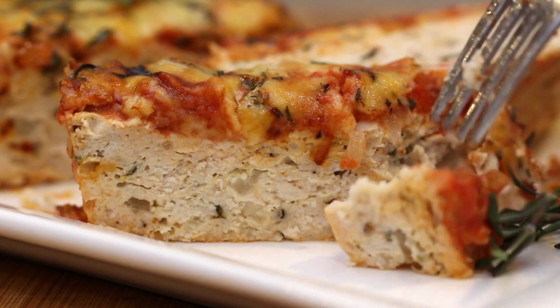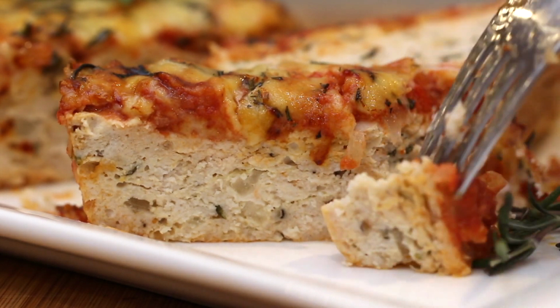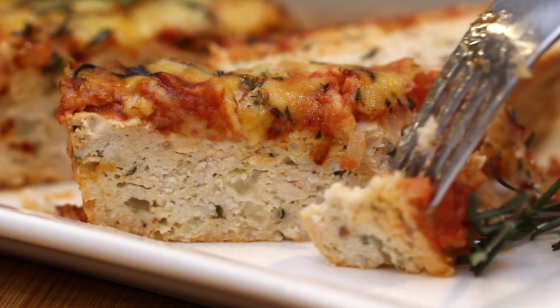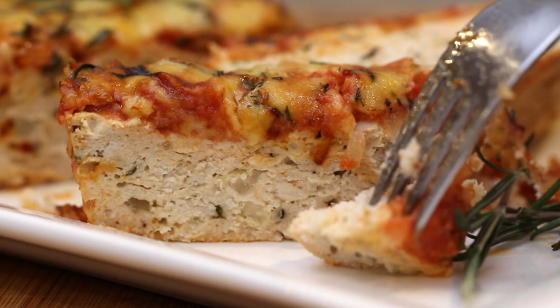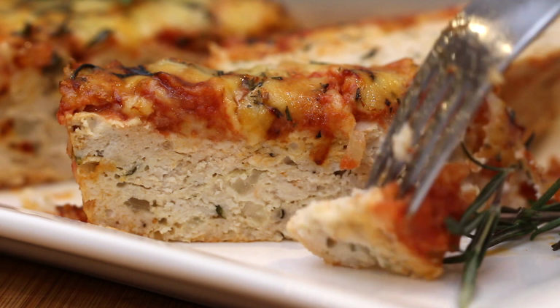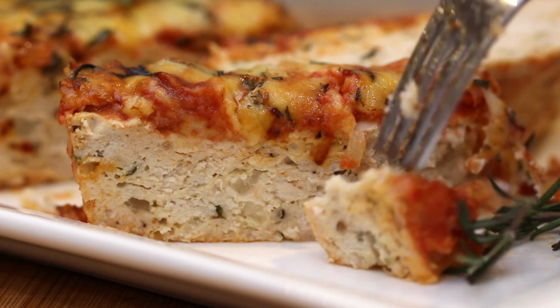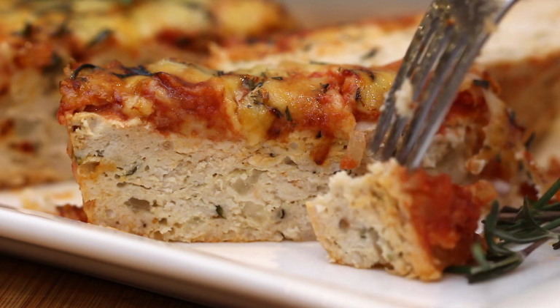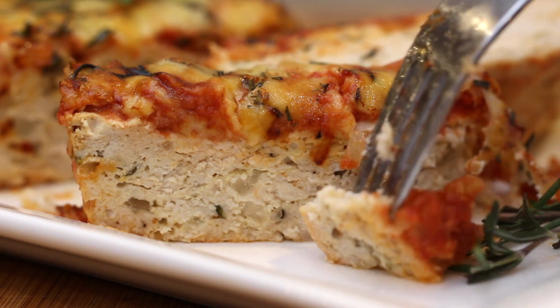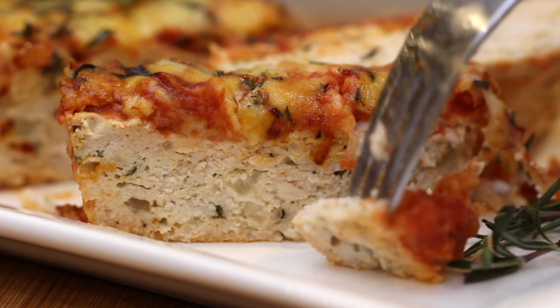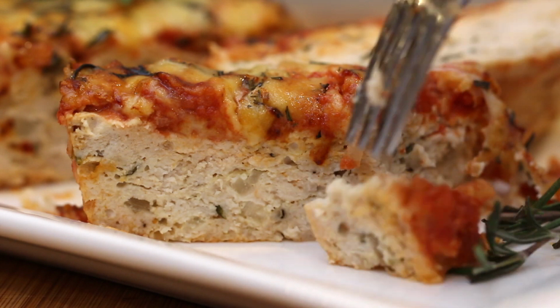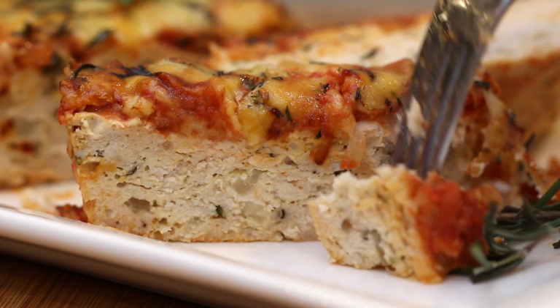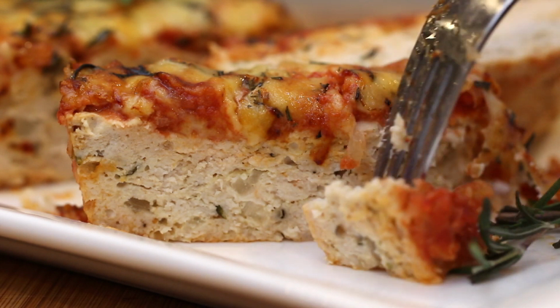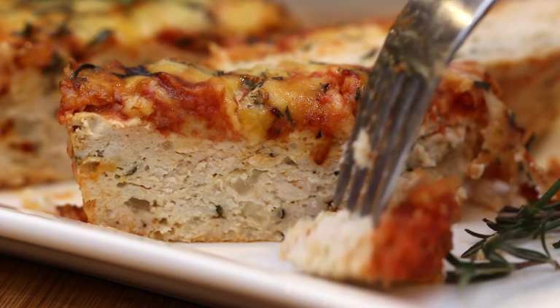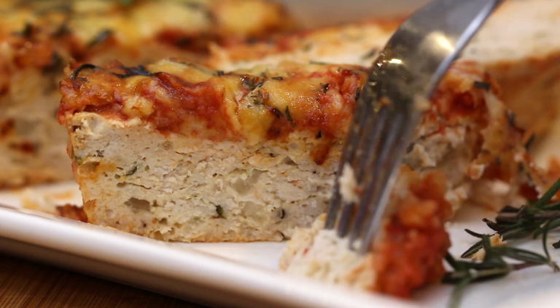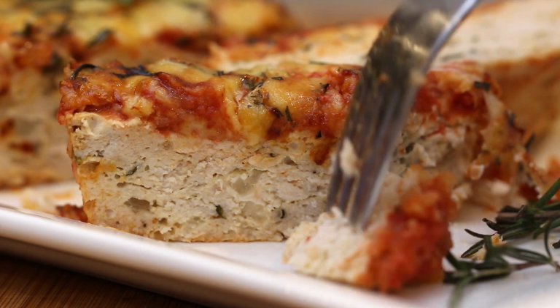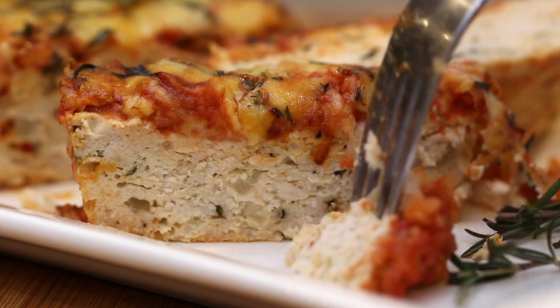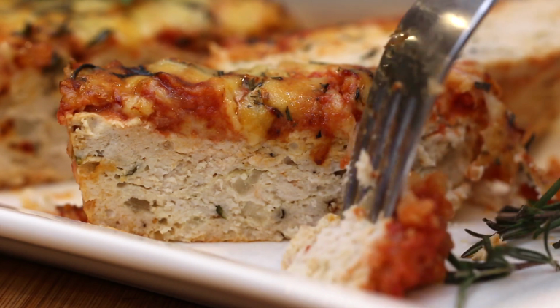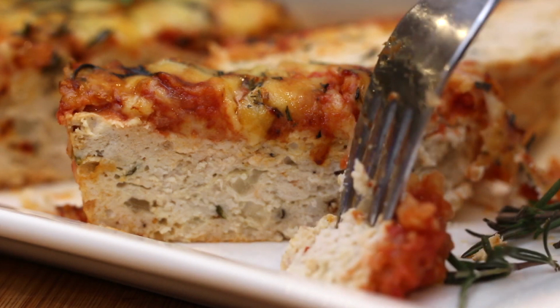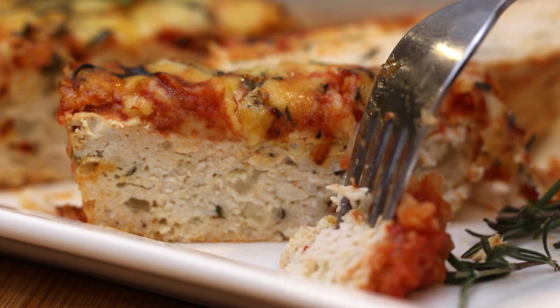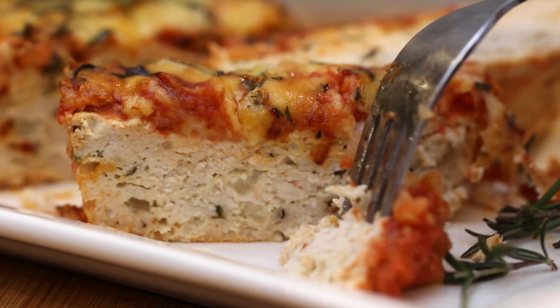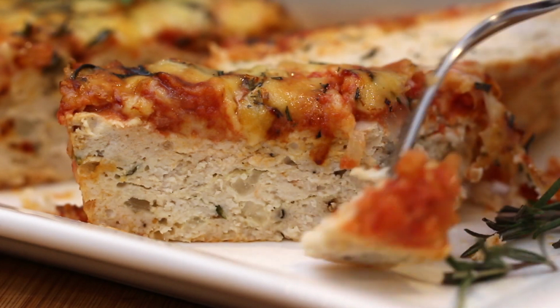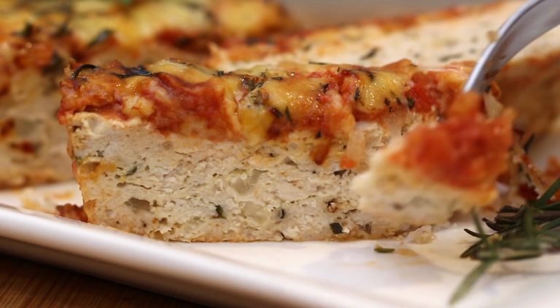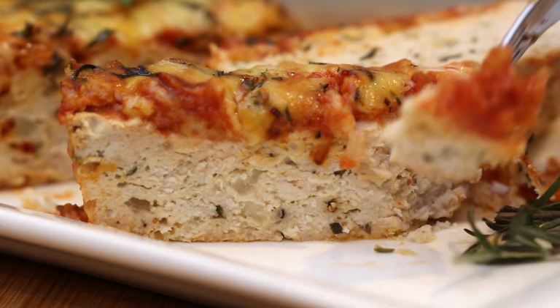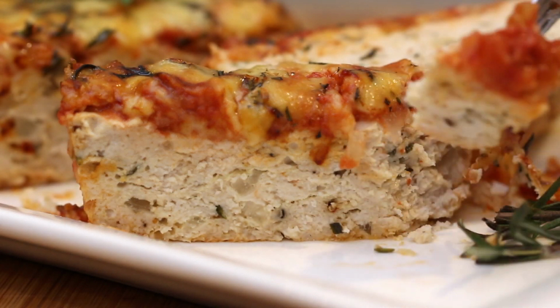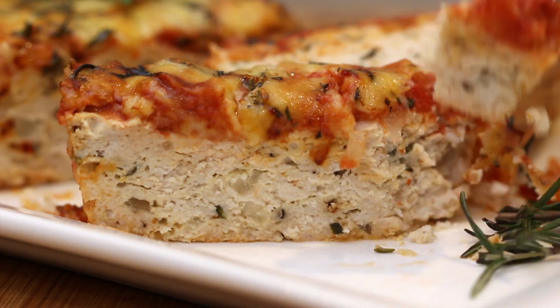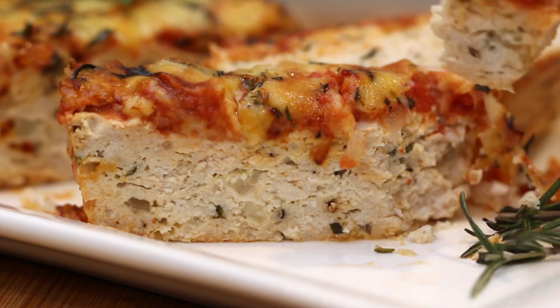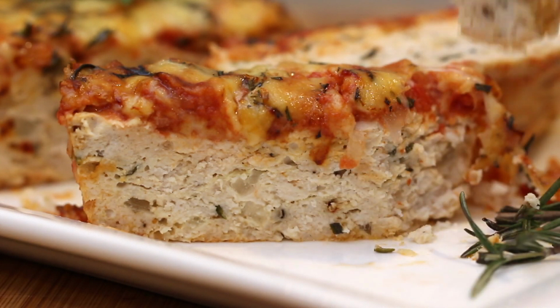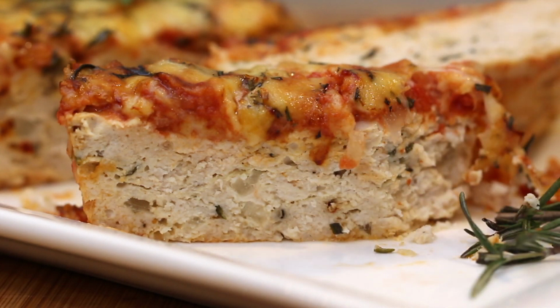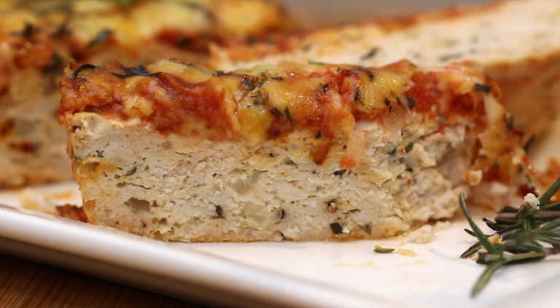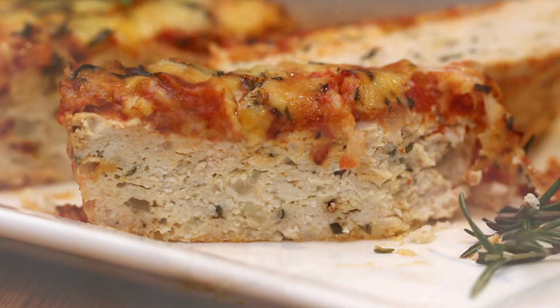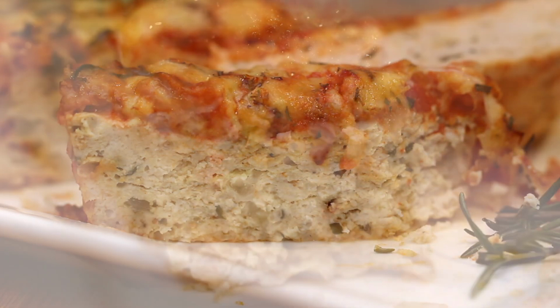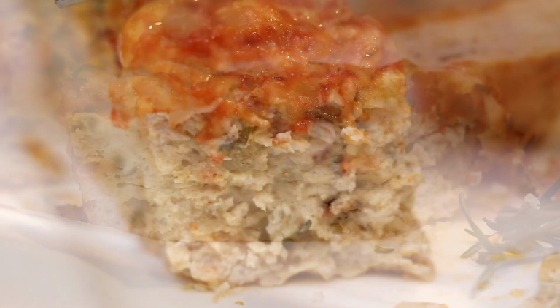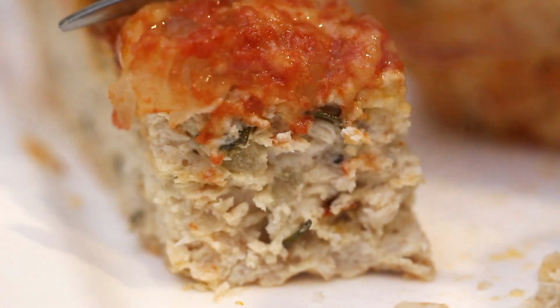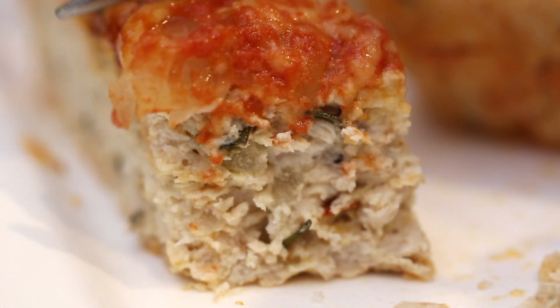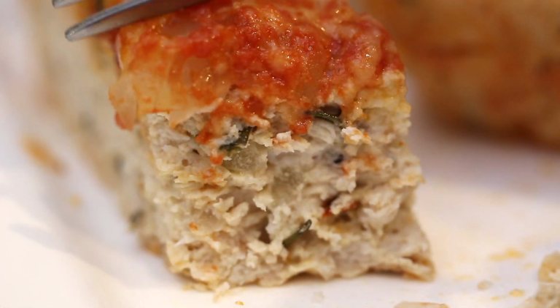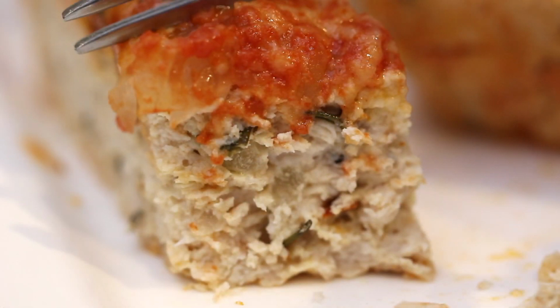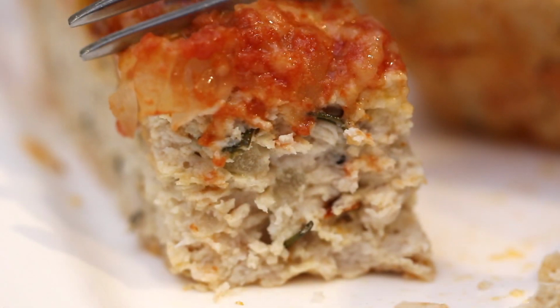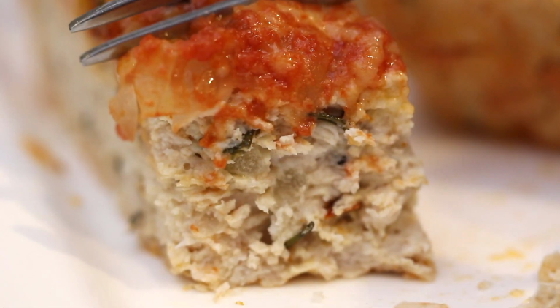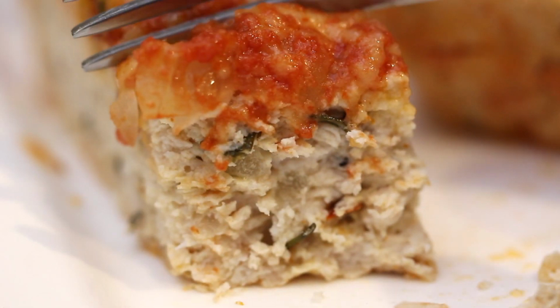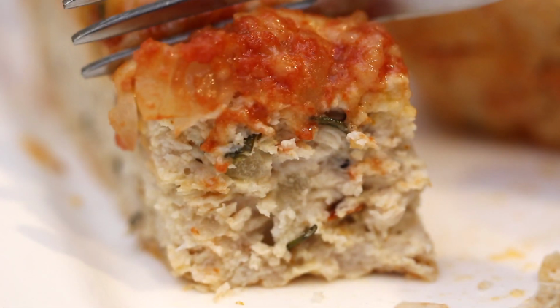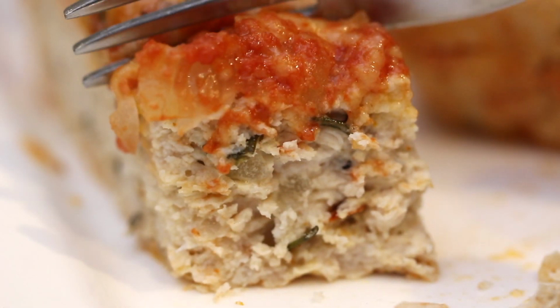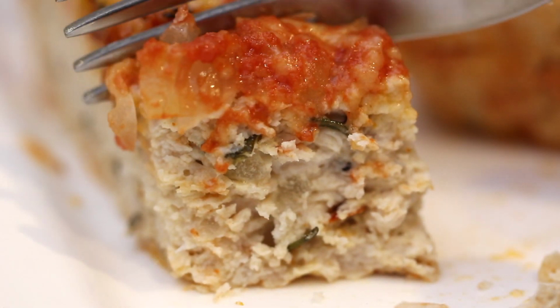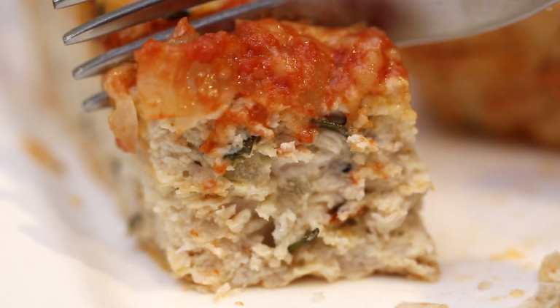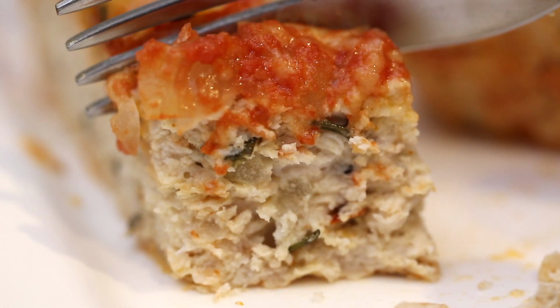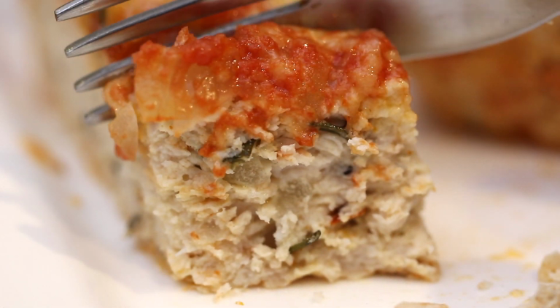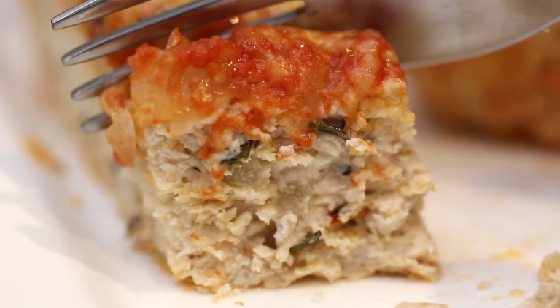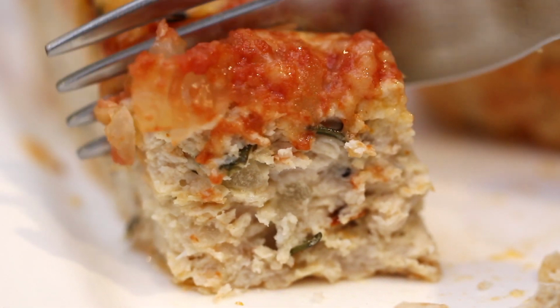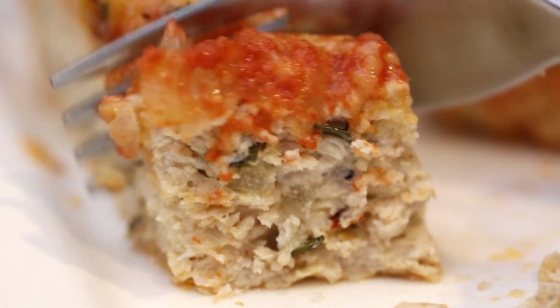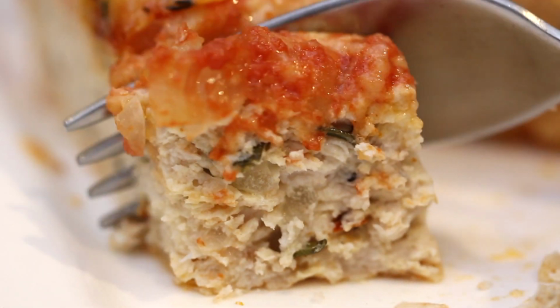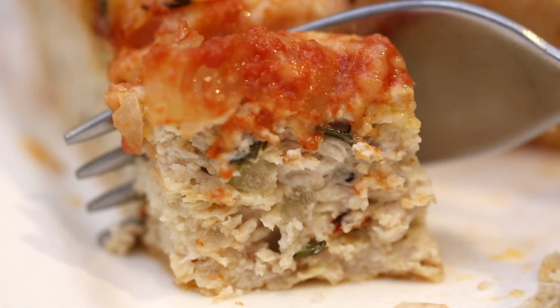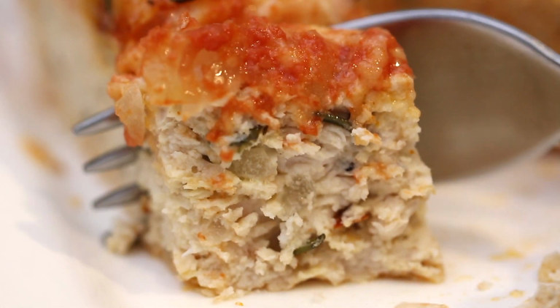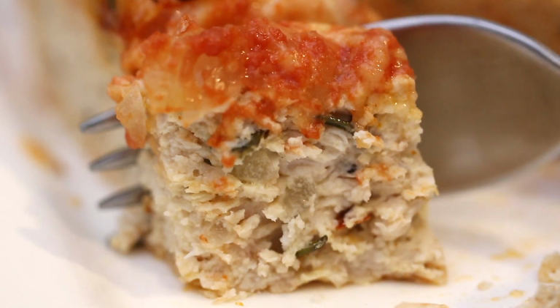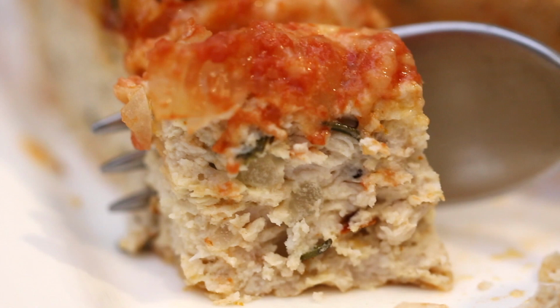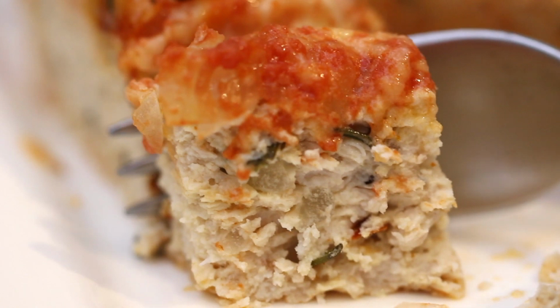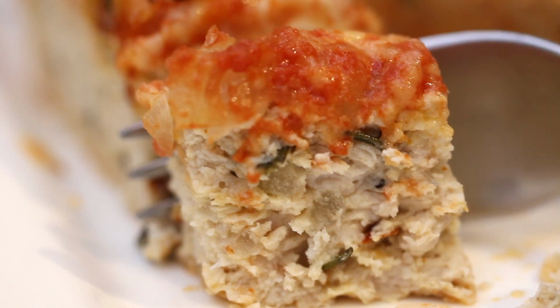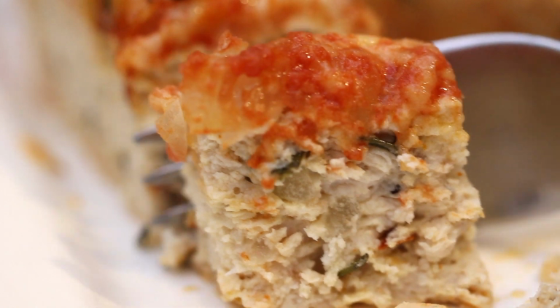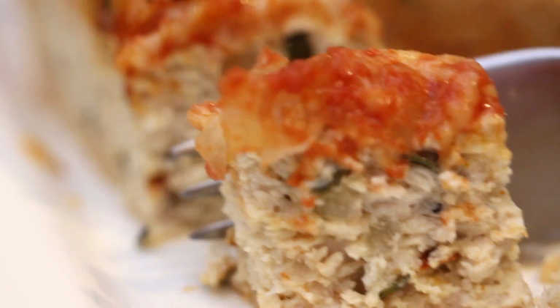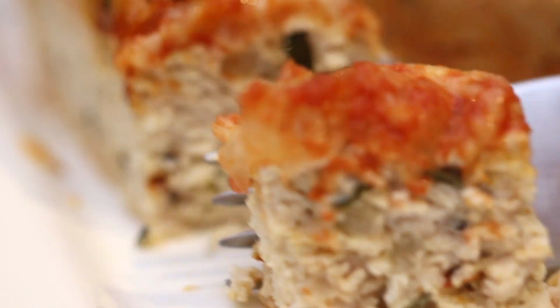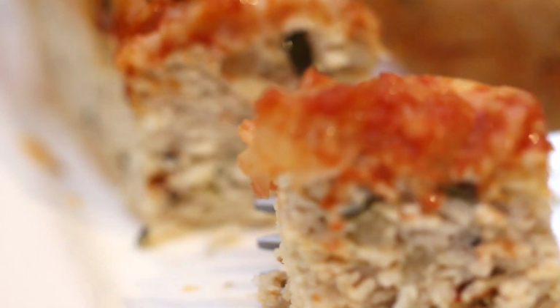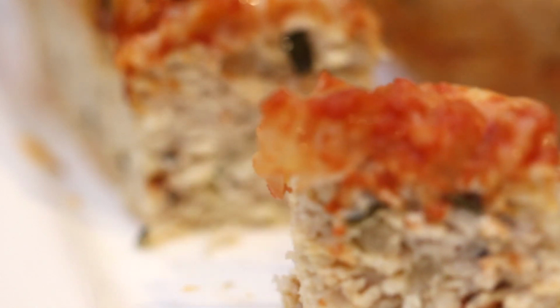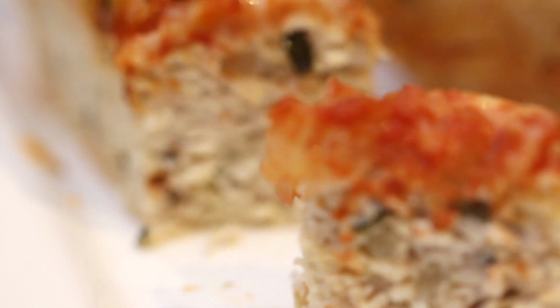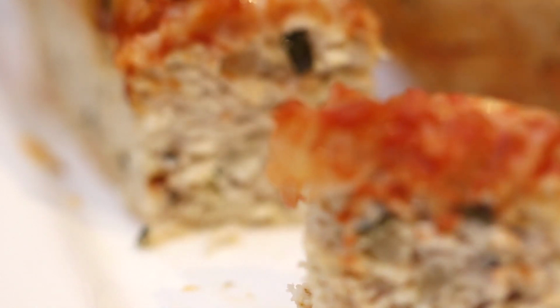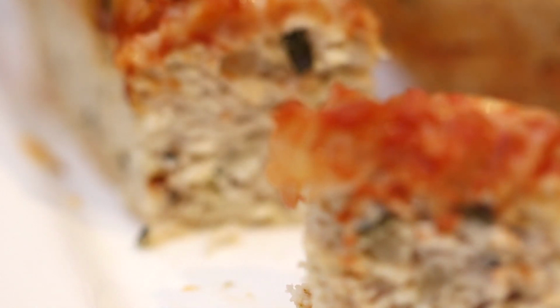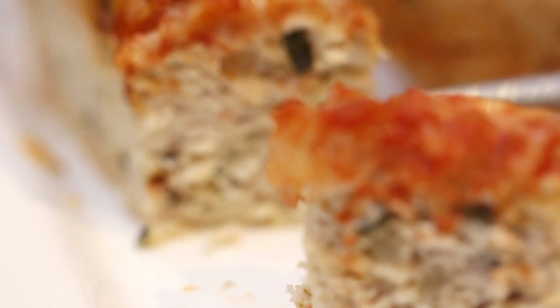As always, you'll find the recipe in the video description. Thanks for all your support, and I'll see you soon for another recipe.